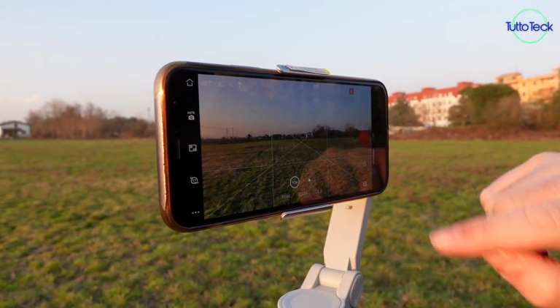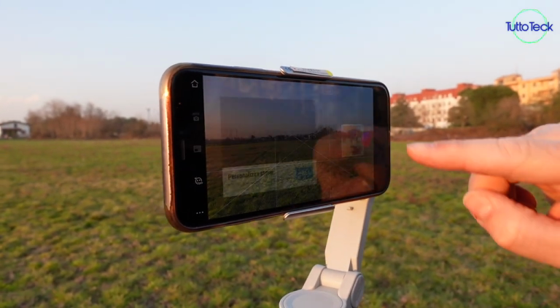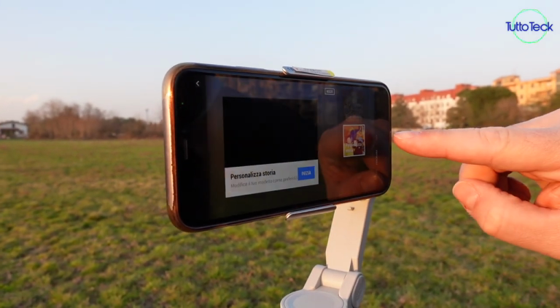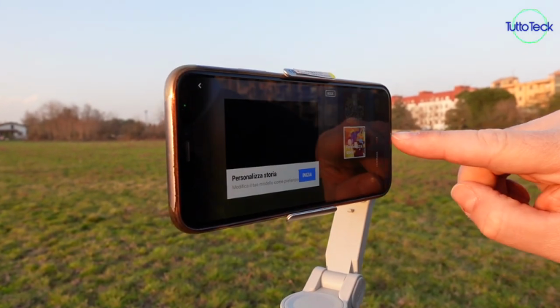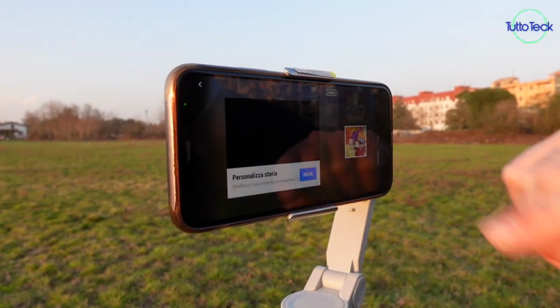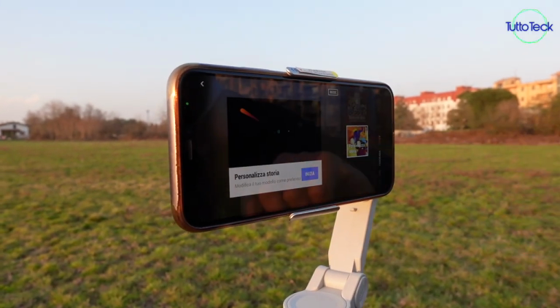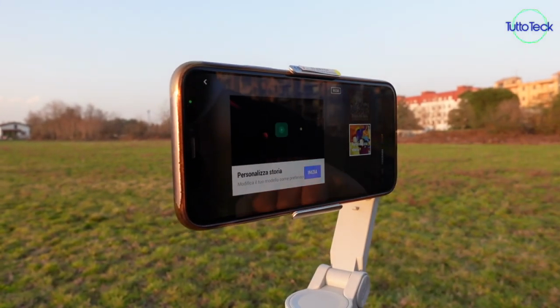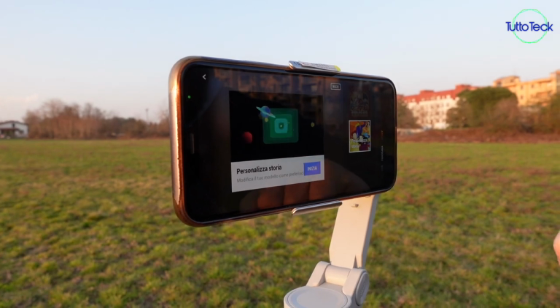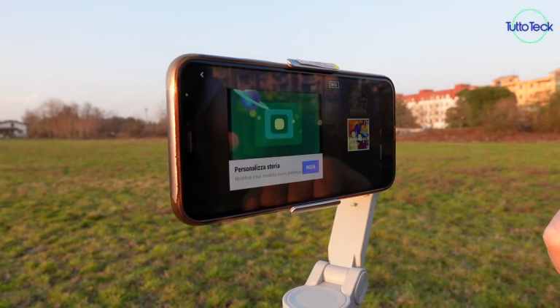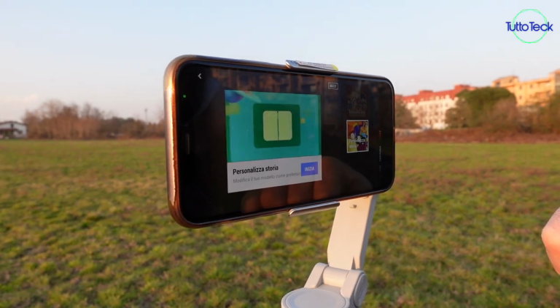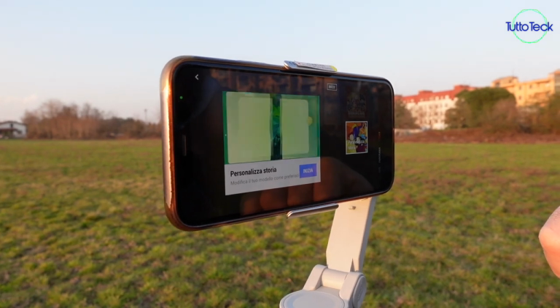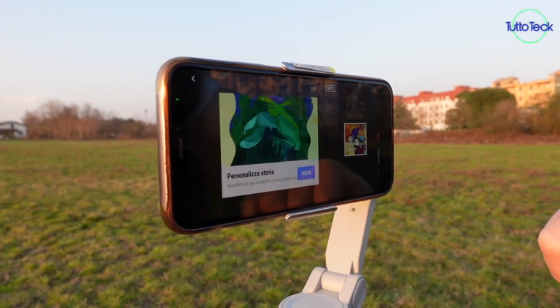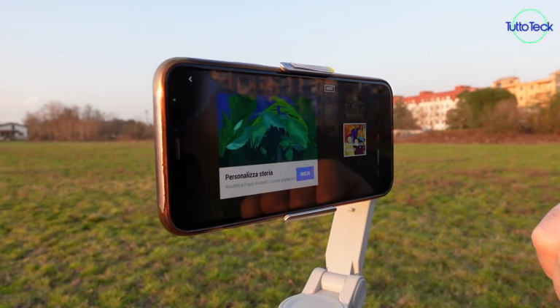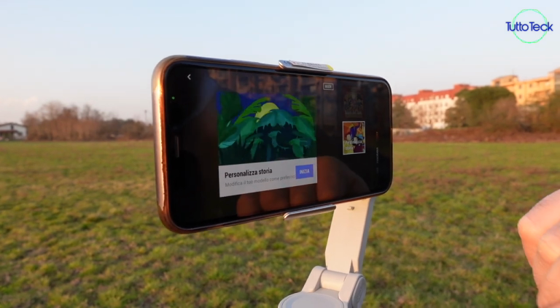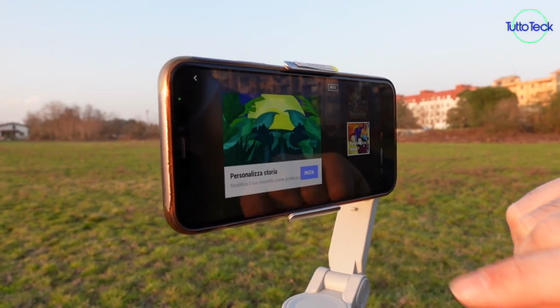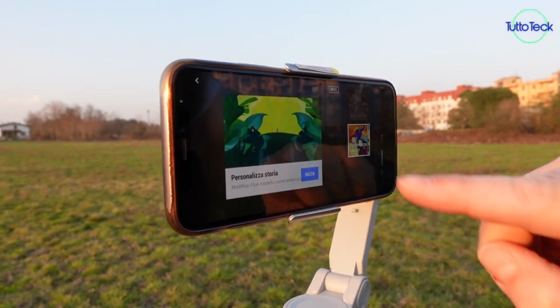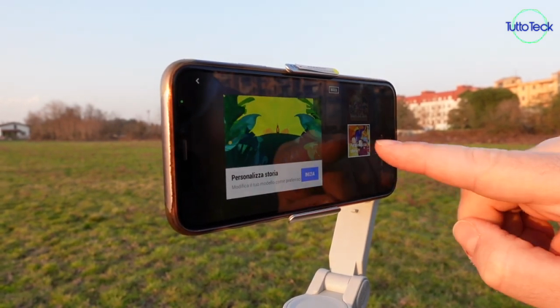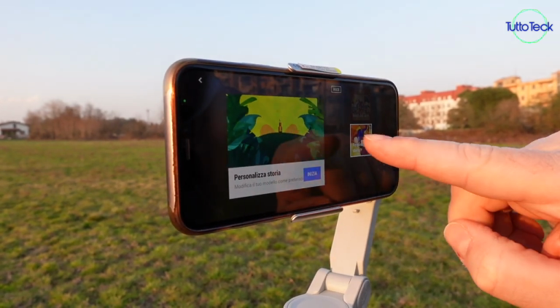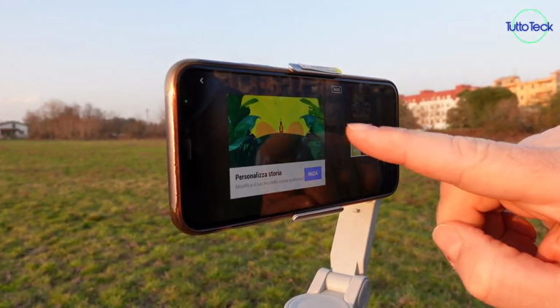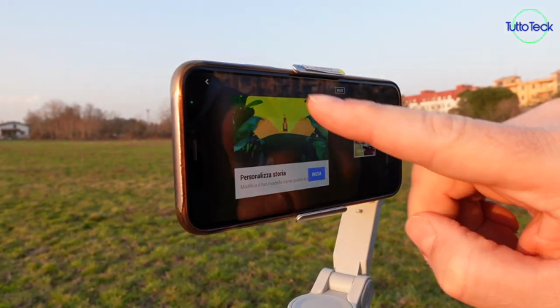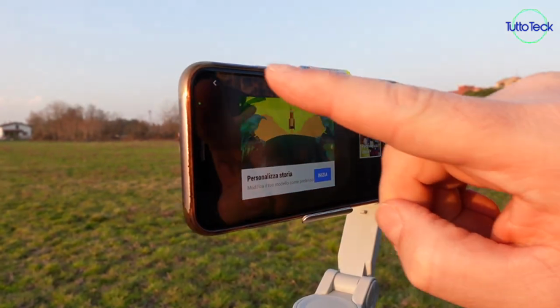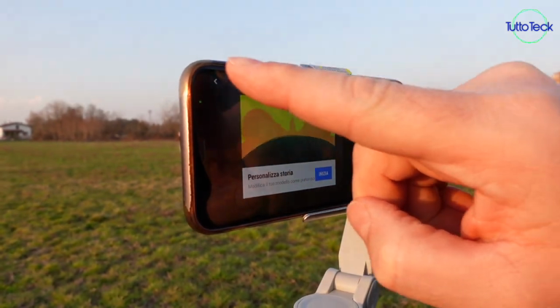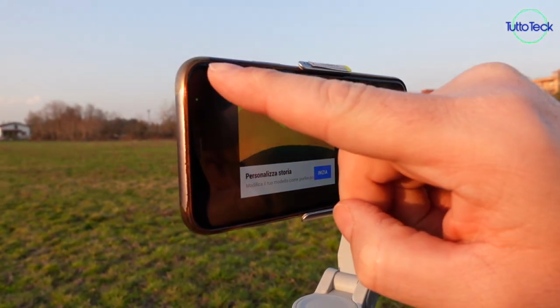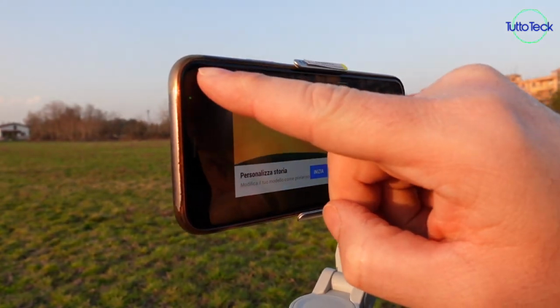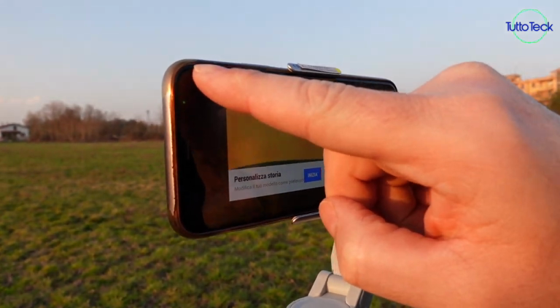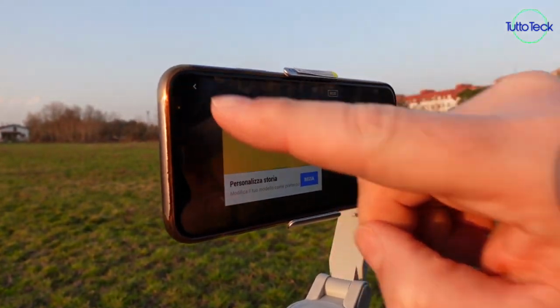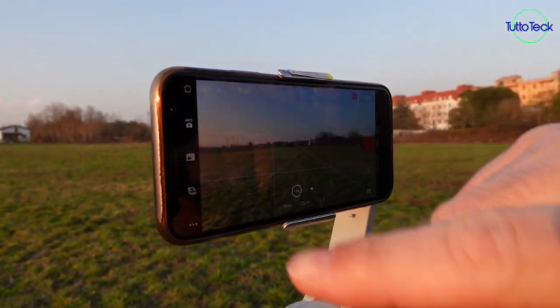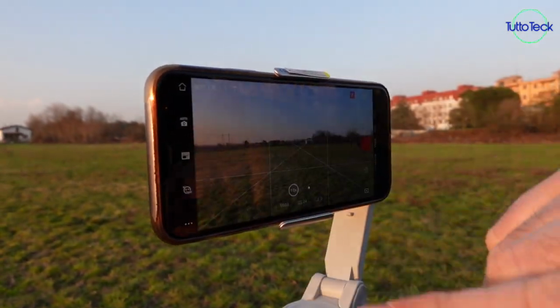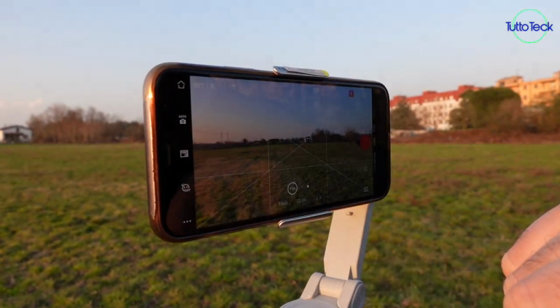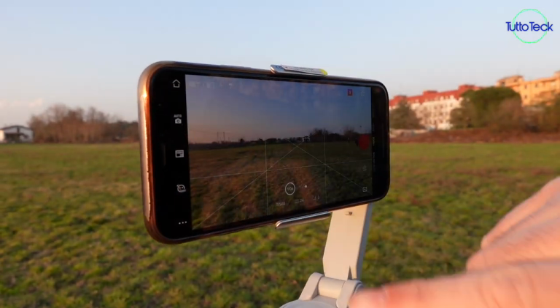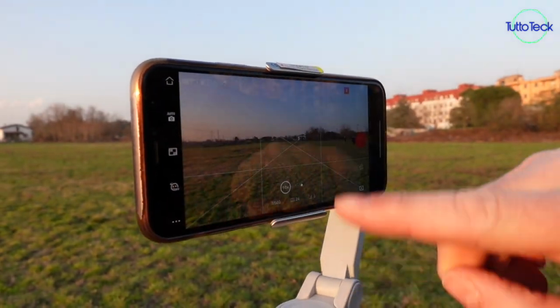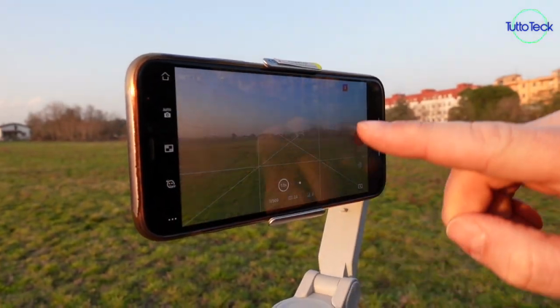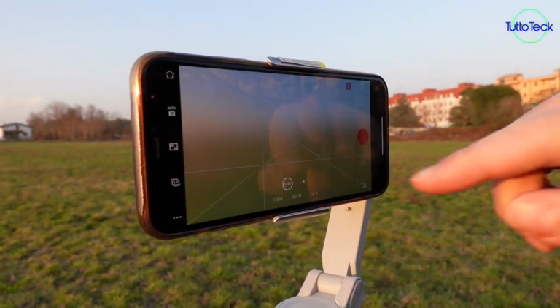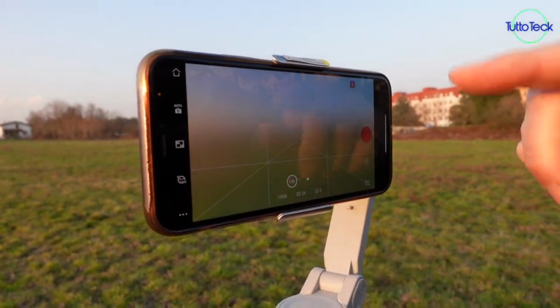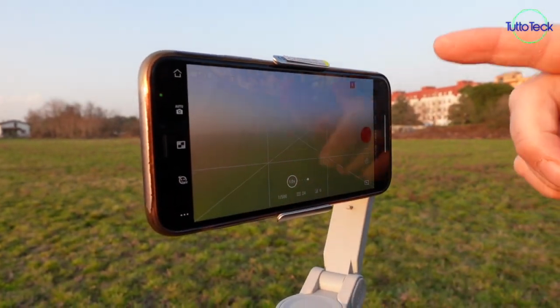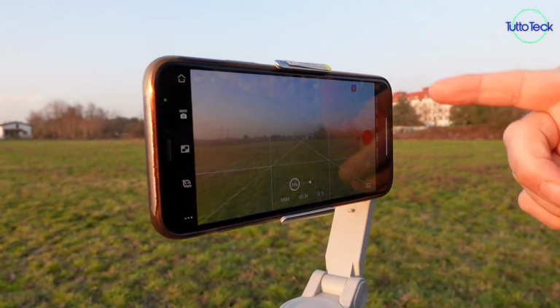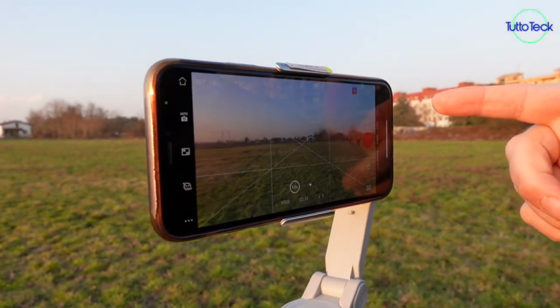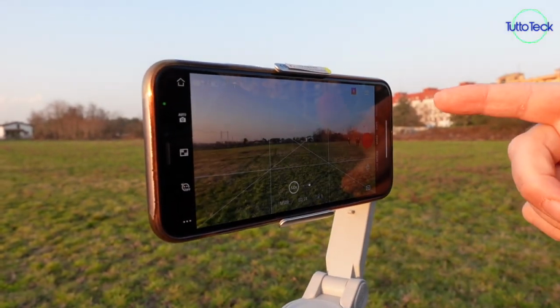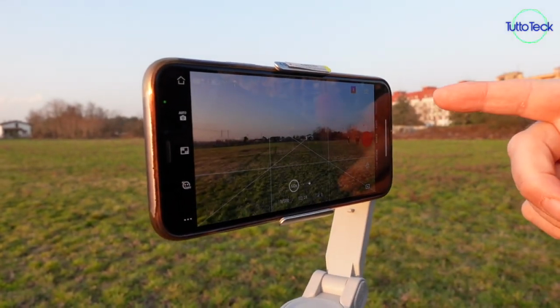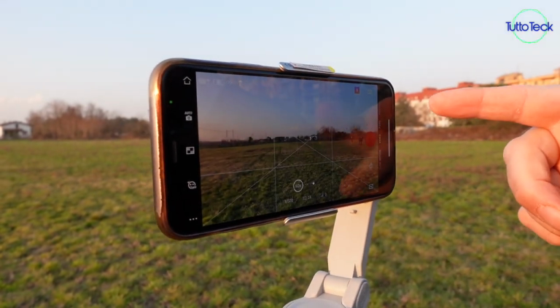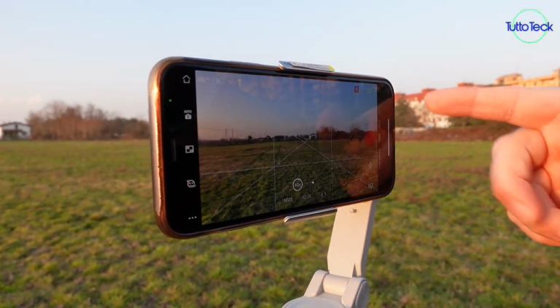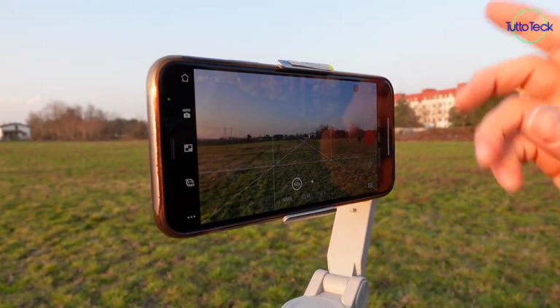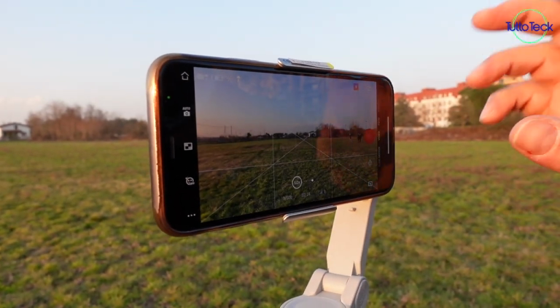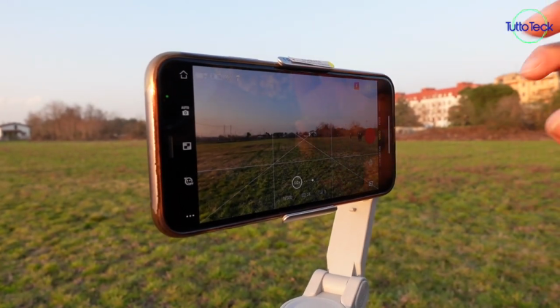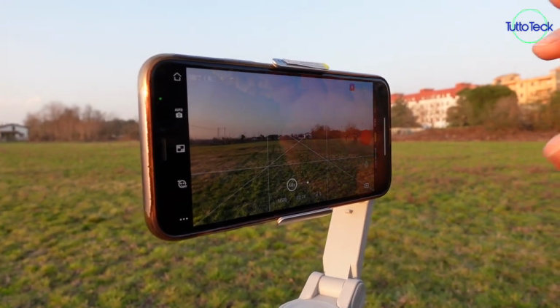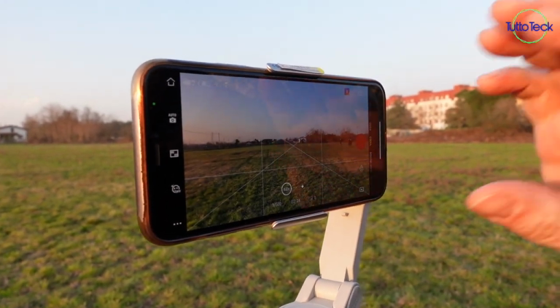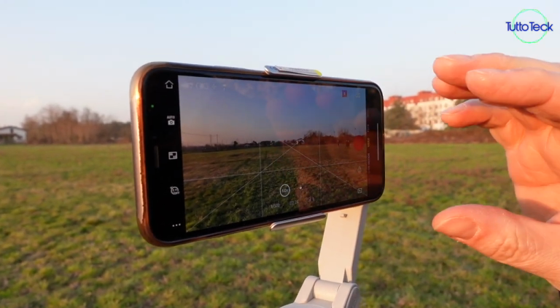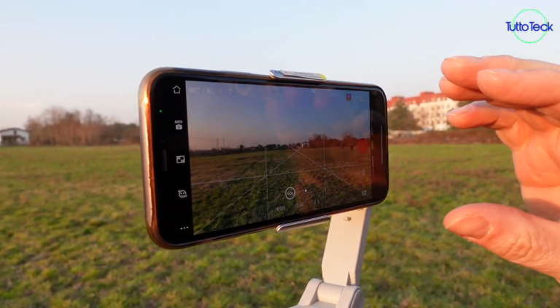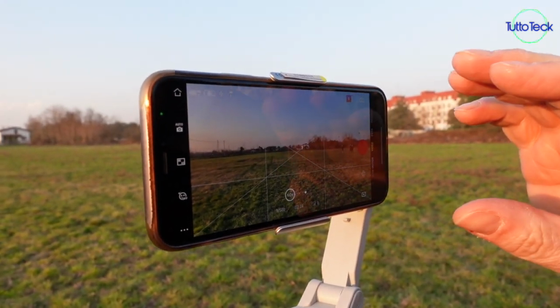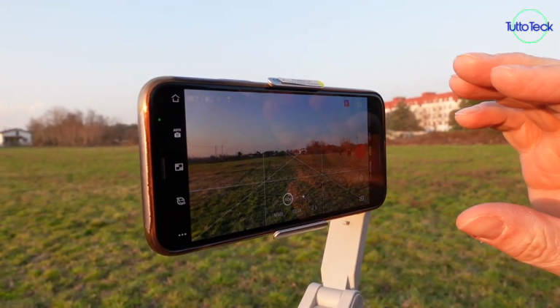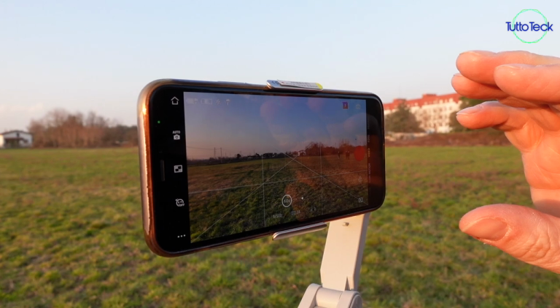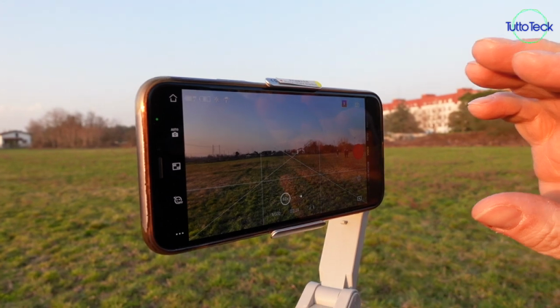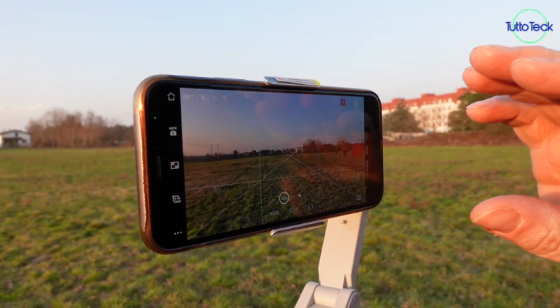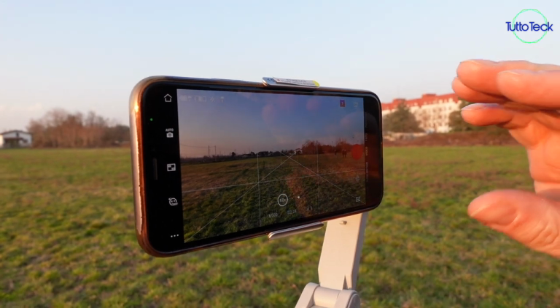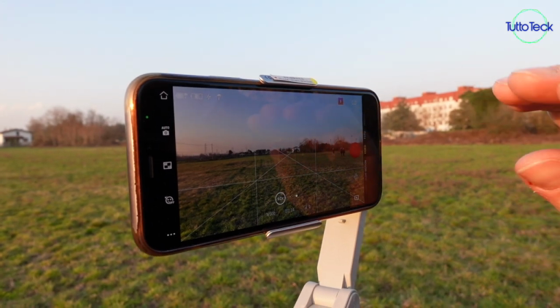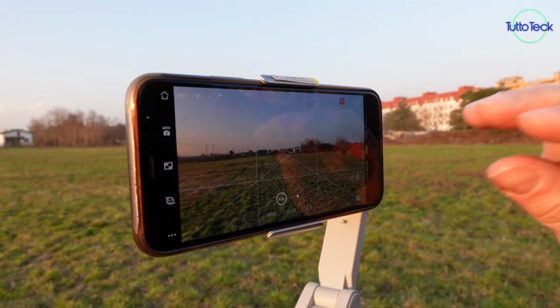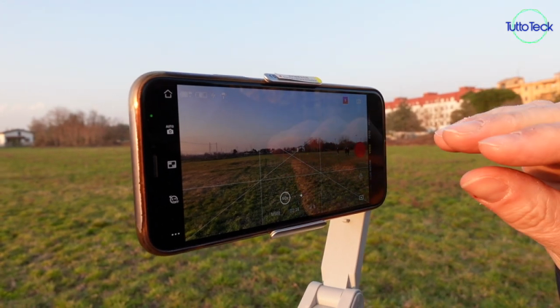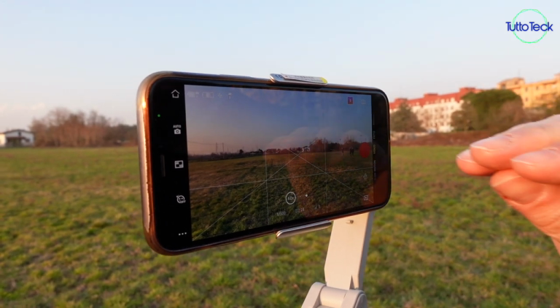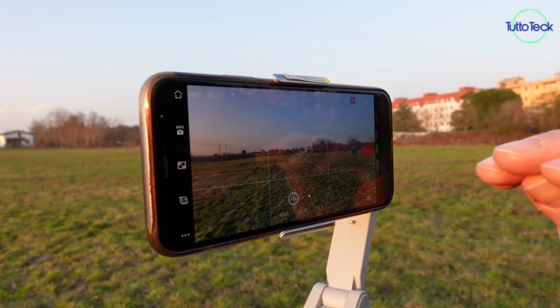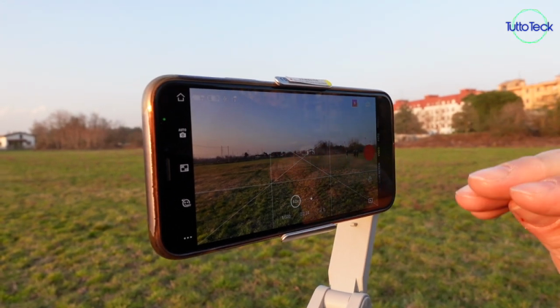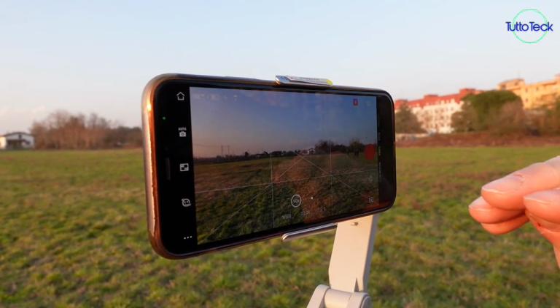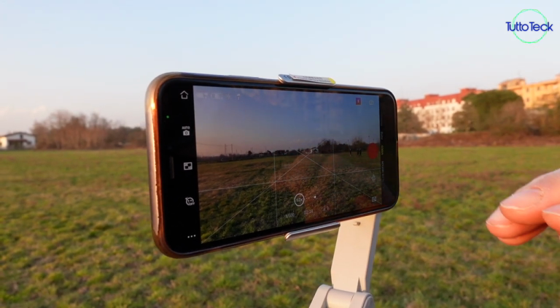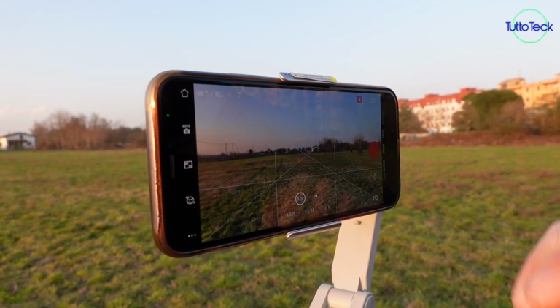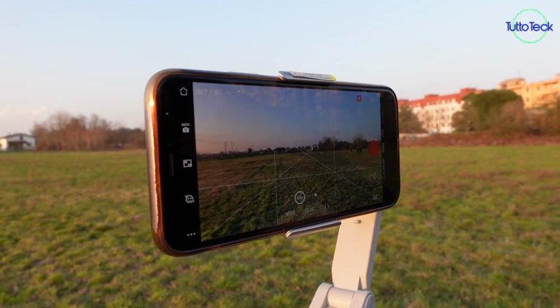Ultima modalità, novità del DJI Osmo Mobile 4, è lo Spin Shot: permette di effettuare una registrazione ruotando il cellulare di 180 gradi o qualche grado in più per riprese video più particolari. Naturalmente non può fare un 360 gradi perché c'è il braccetto.